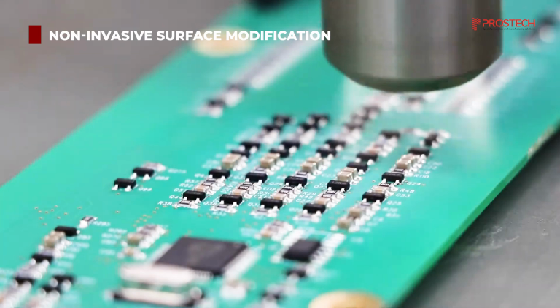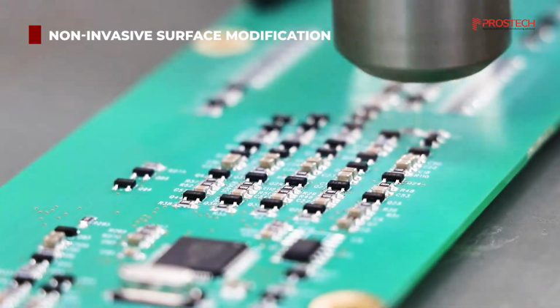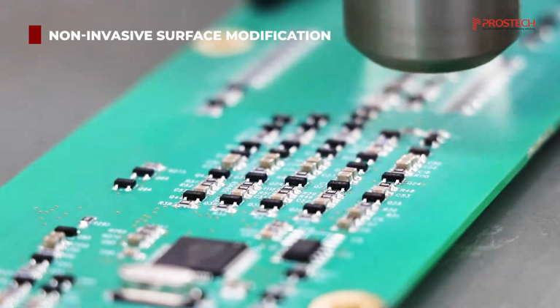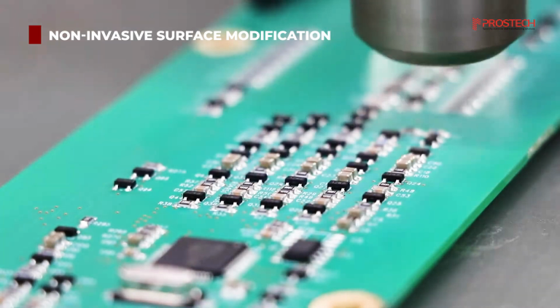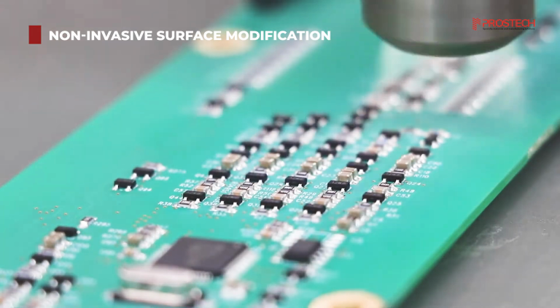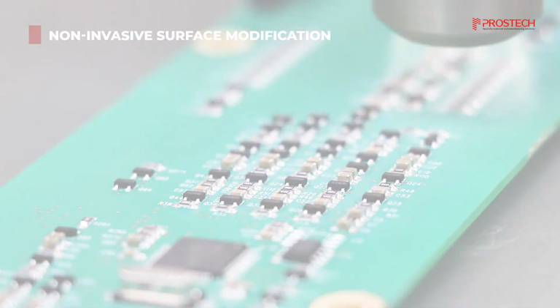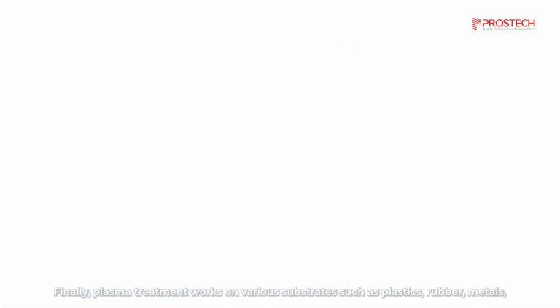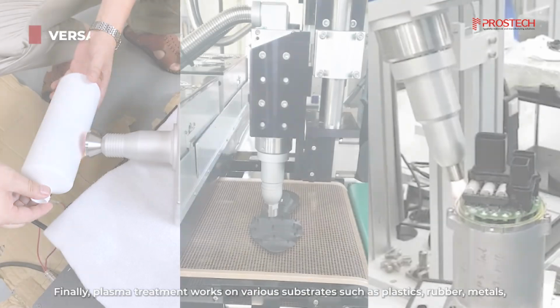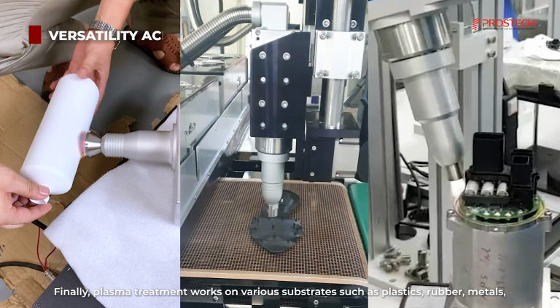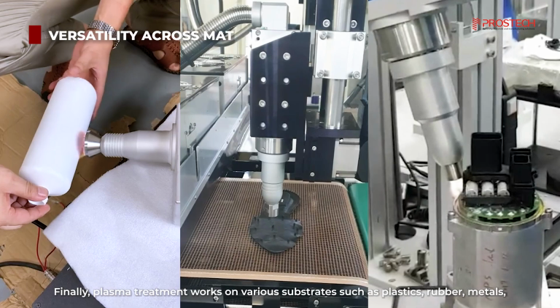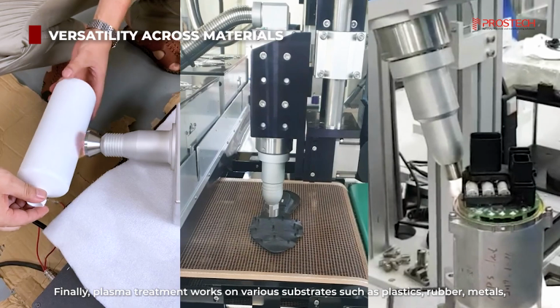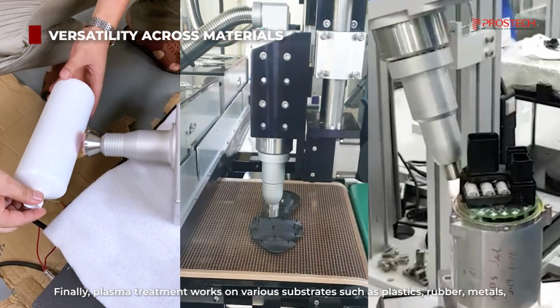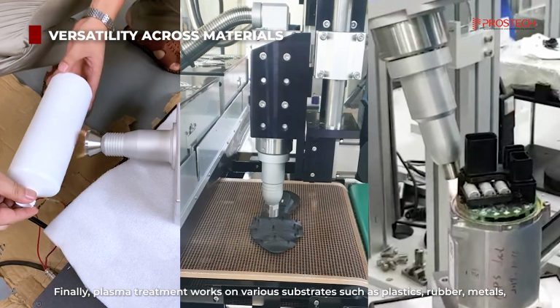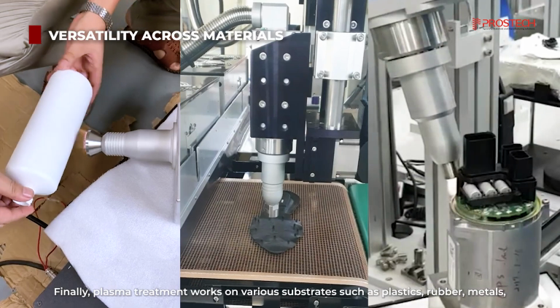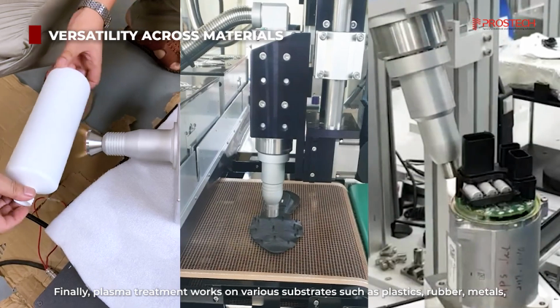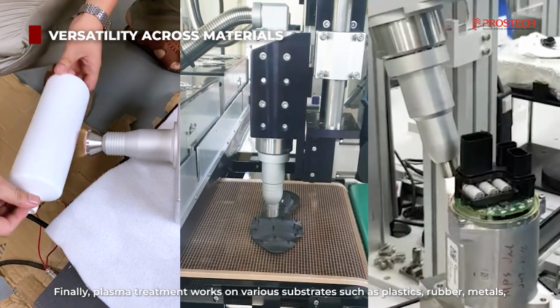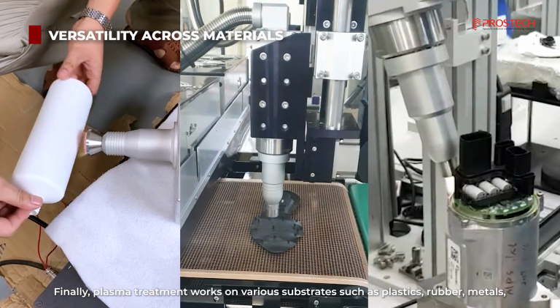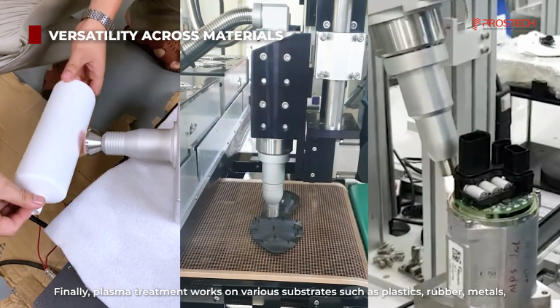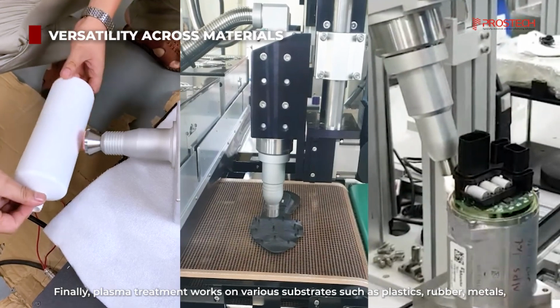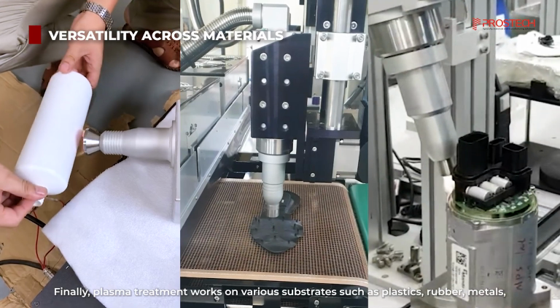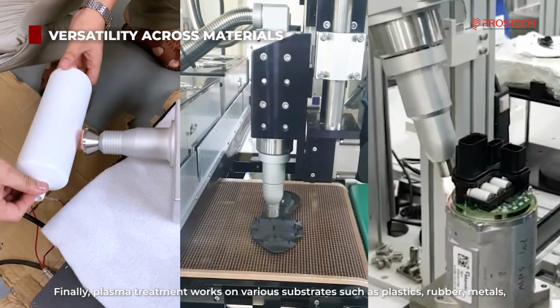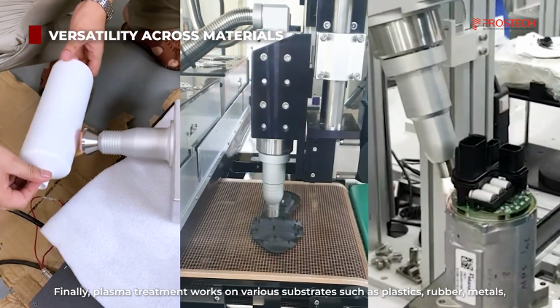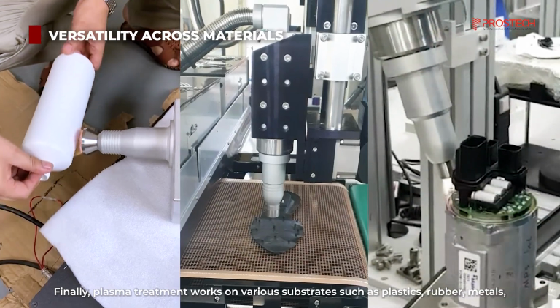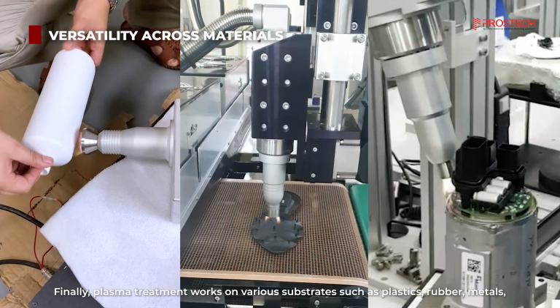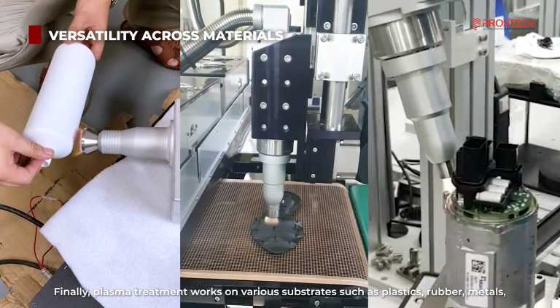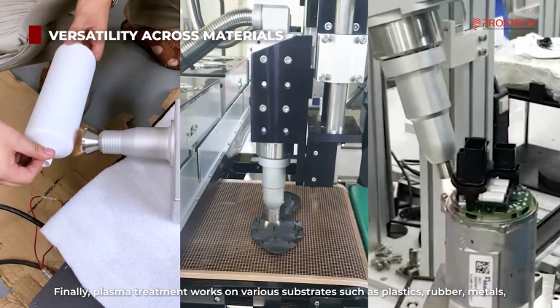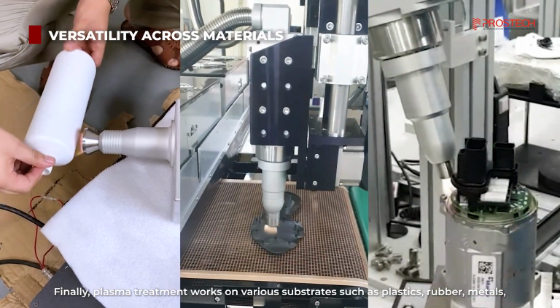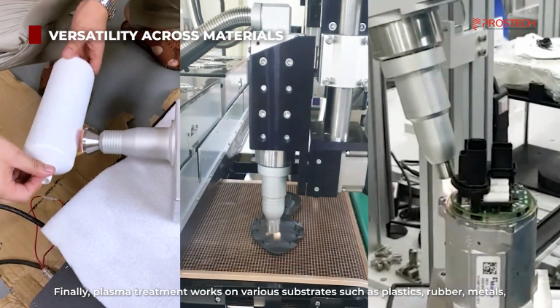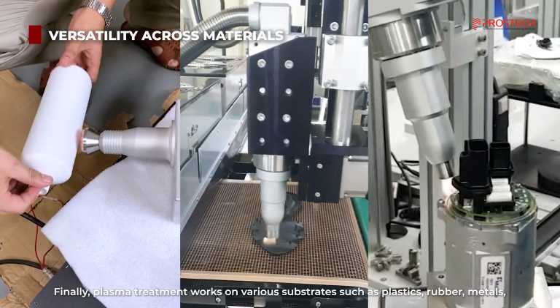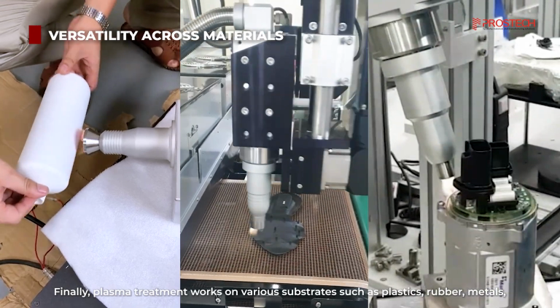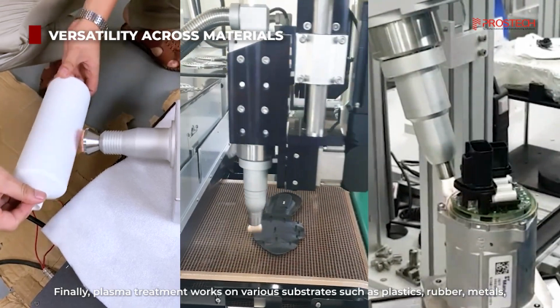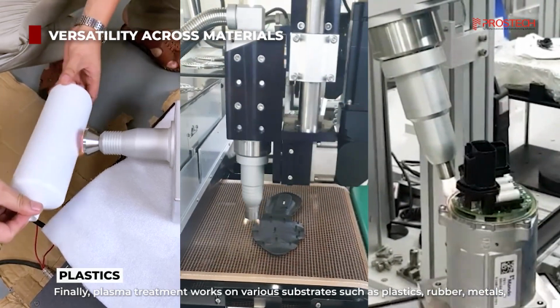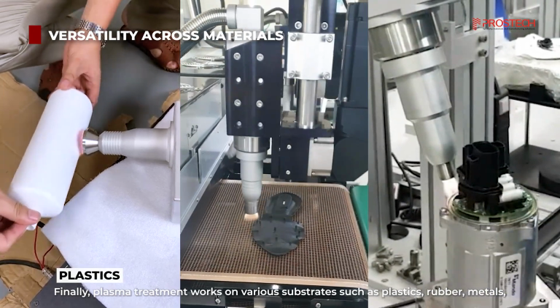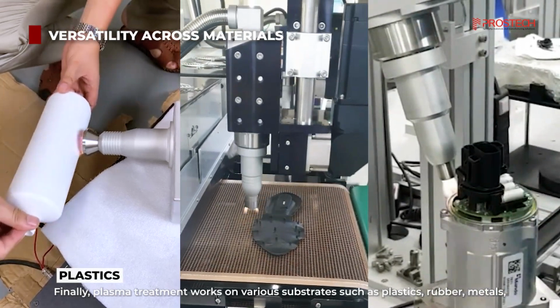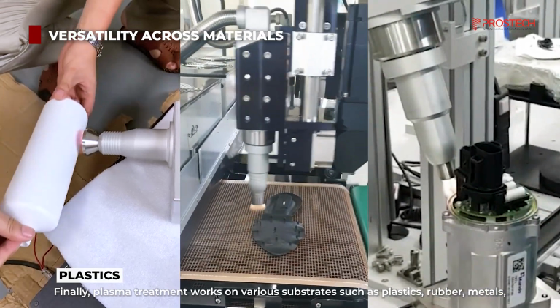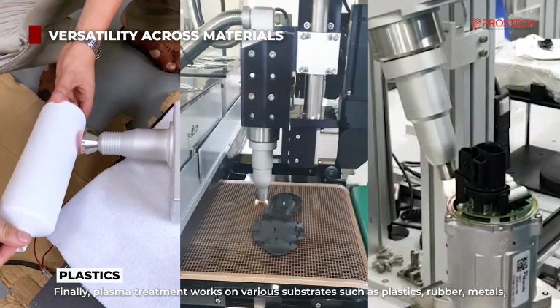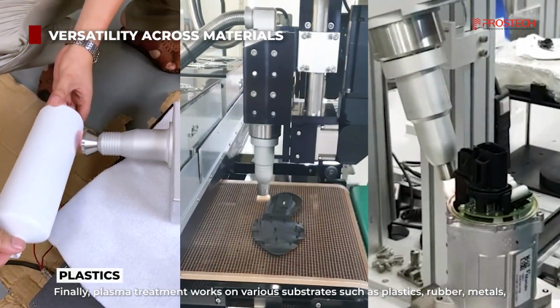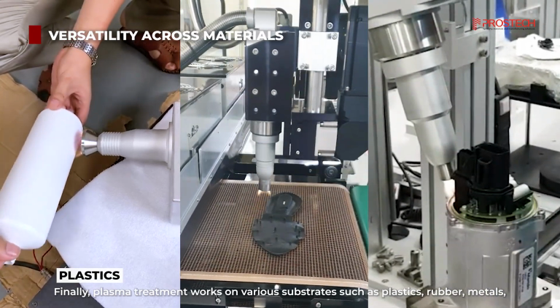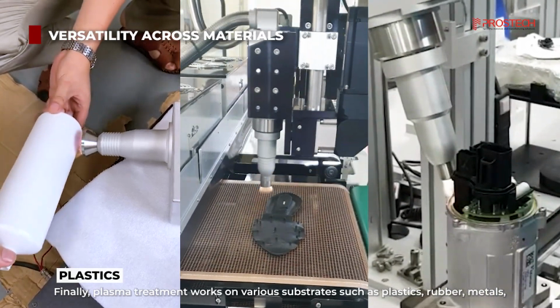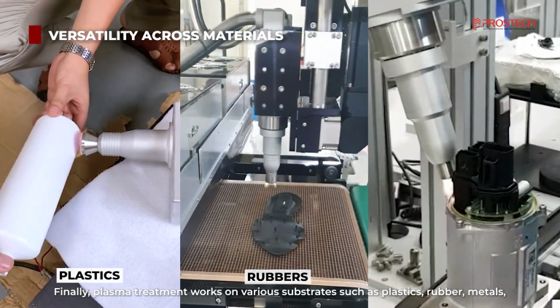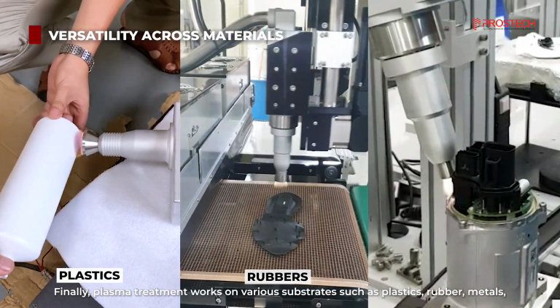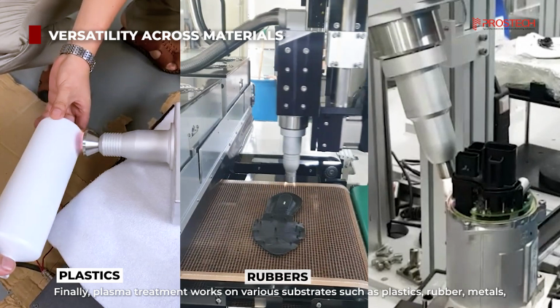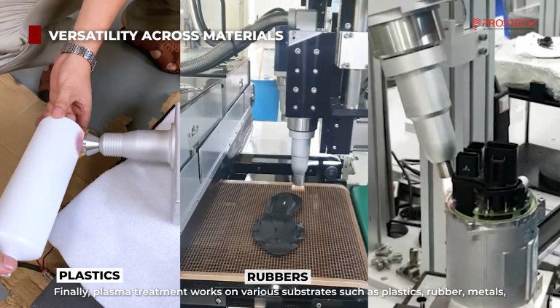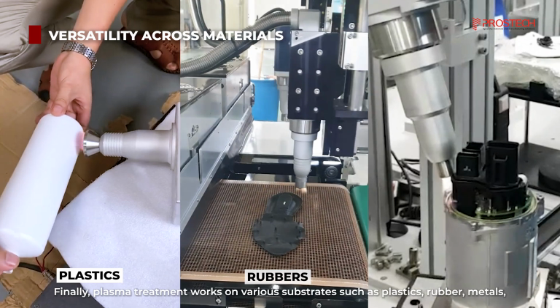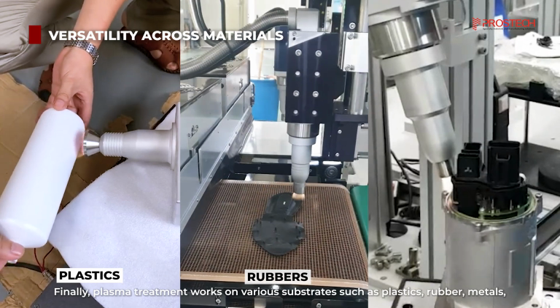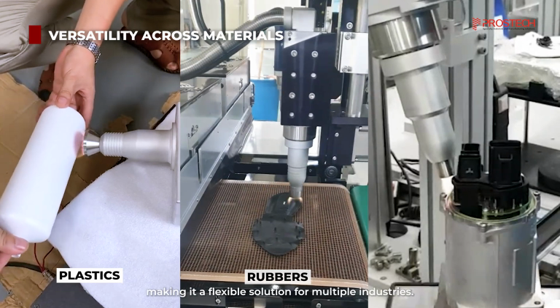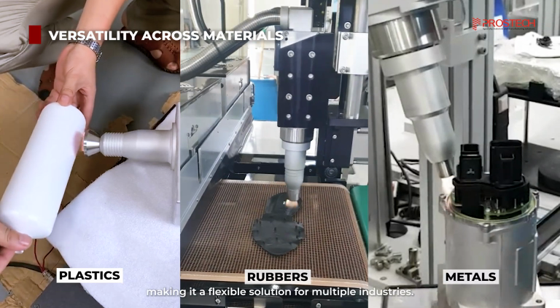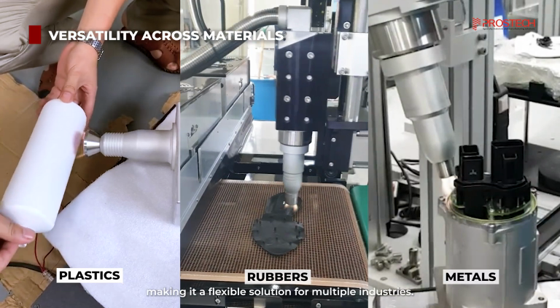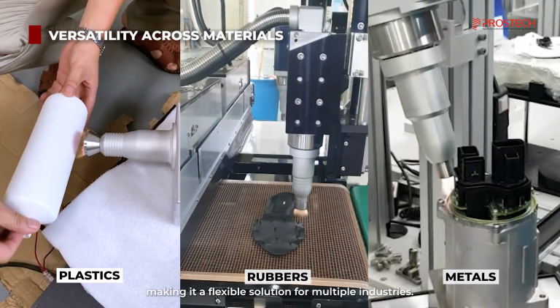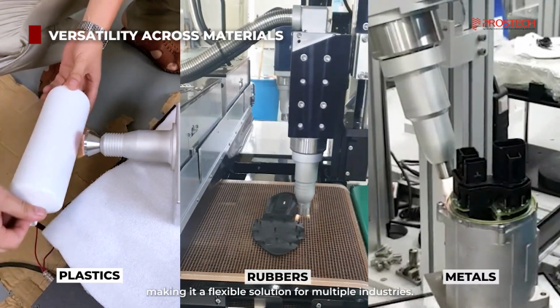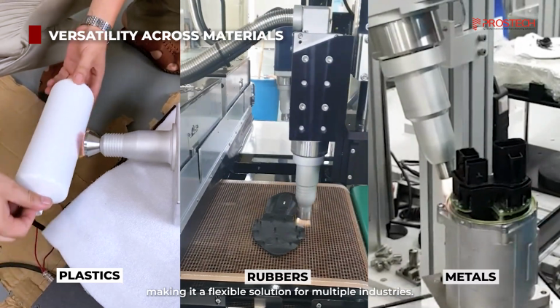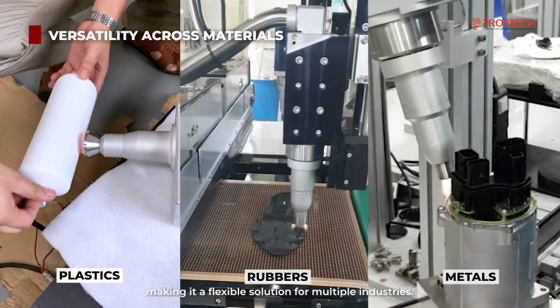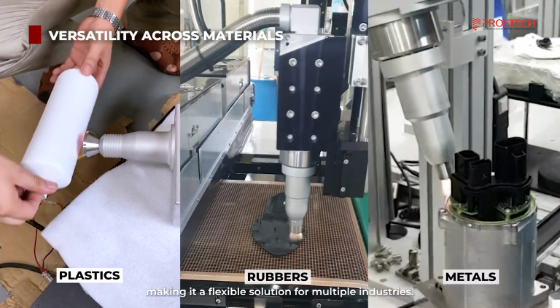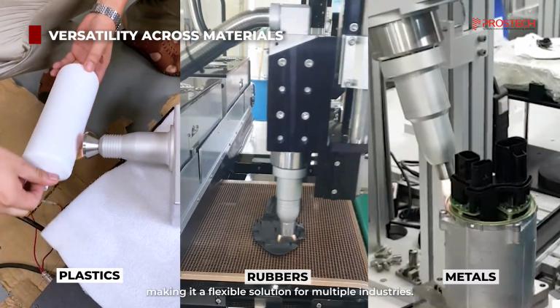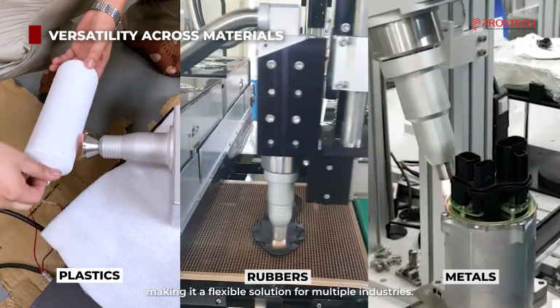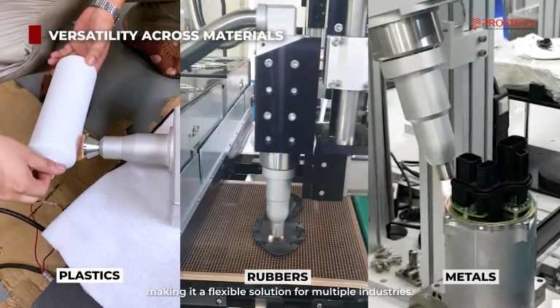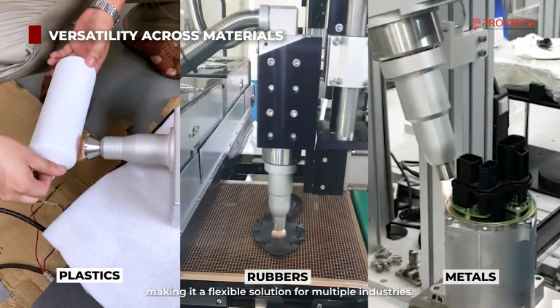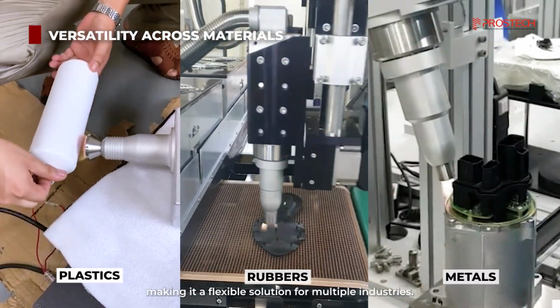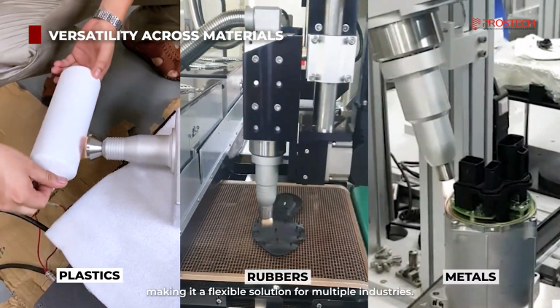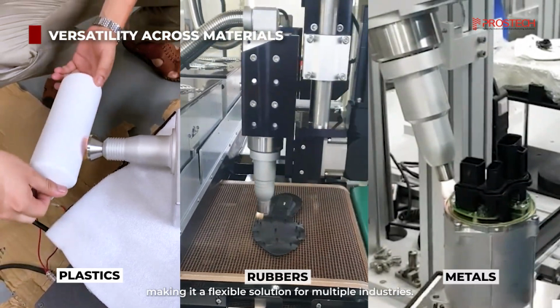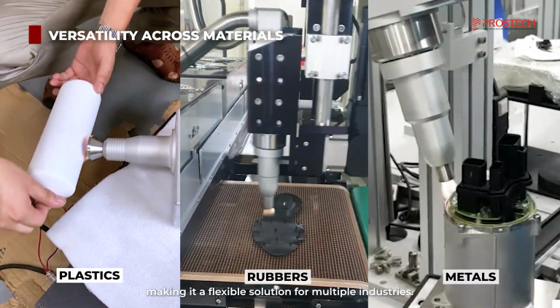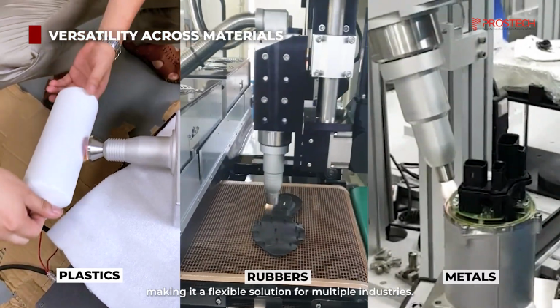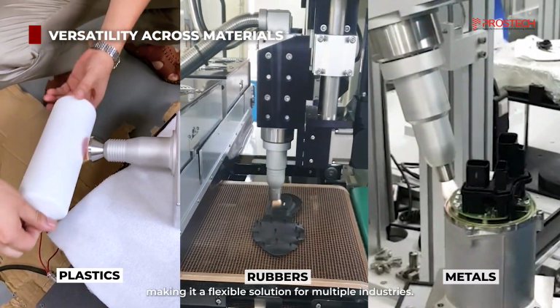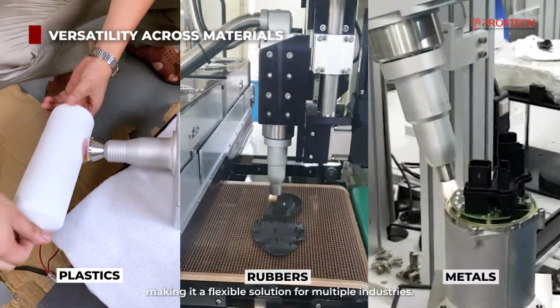Finally, plasma treatment works on various substrates such as plastics, rubber, metals, and particles, making it a flexible solution for multiple industries.